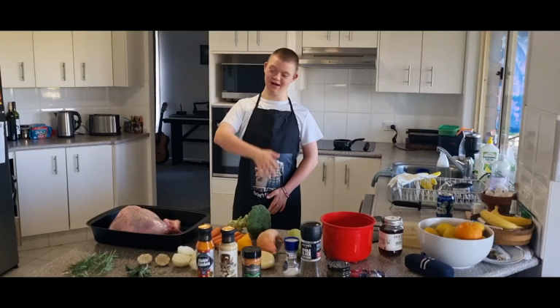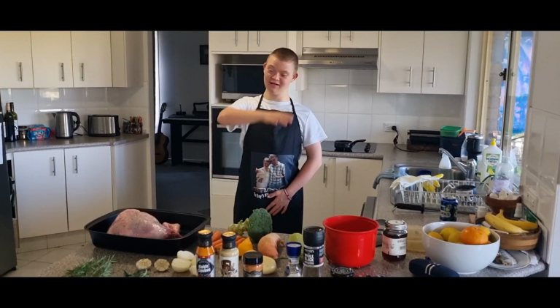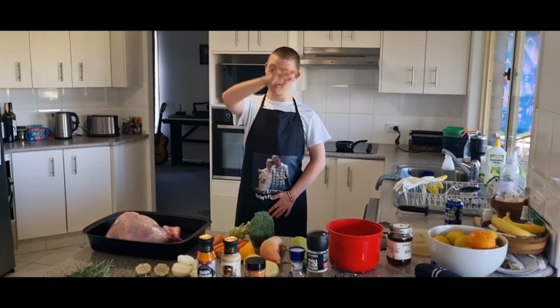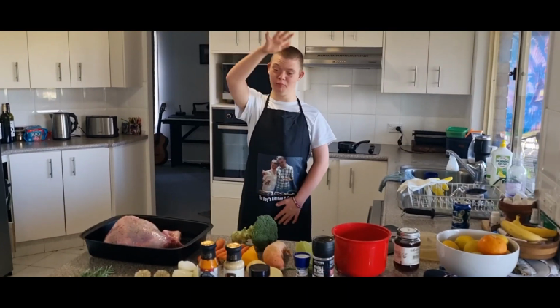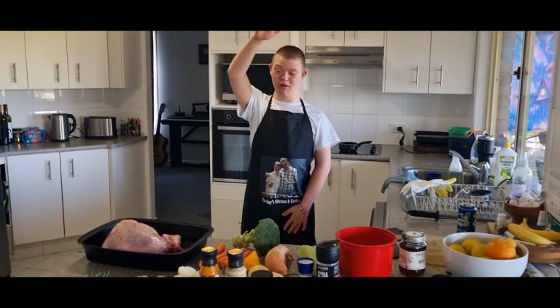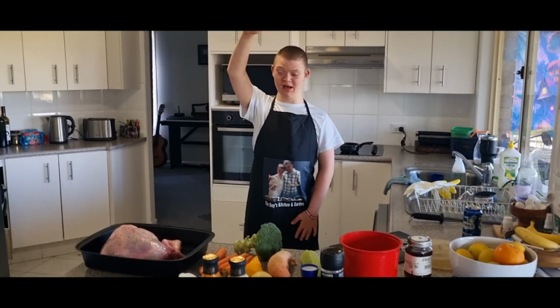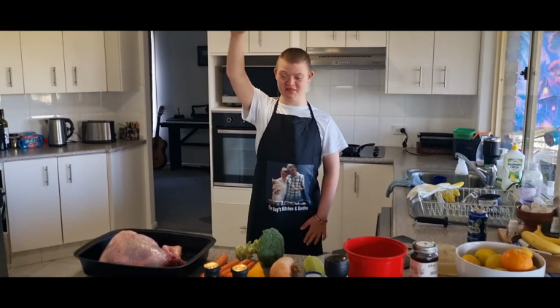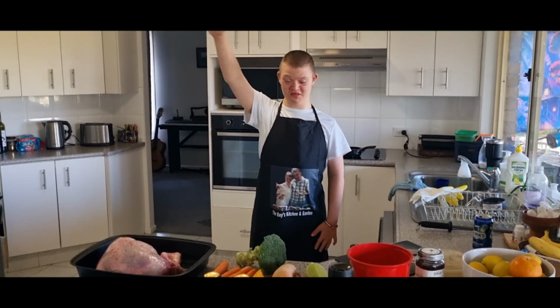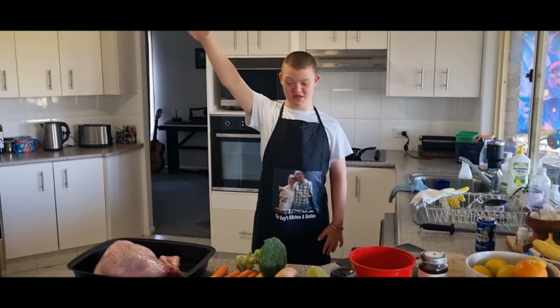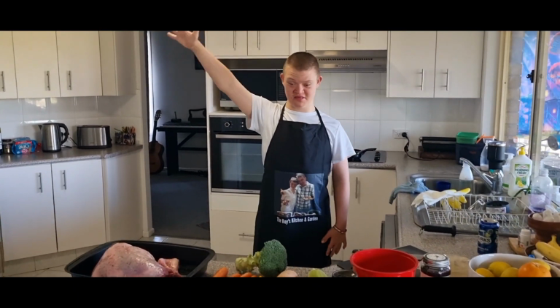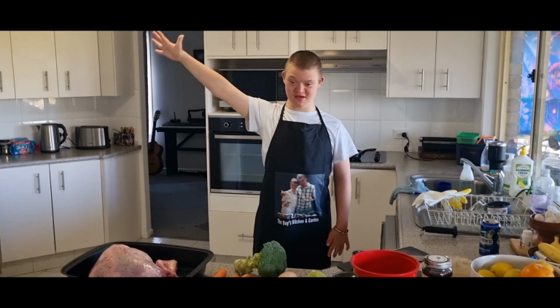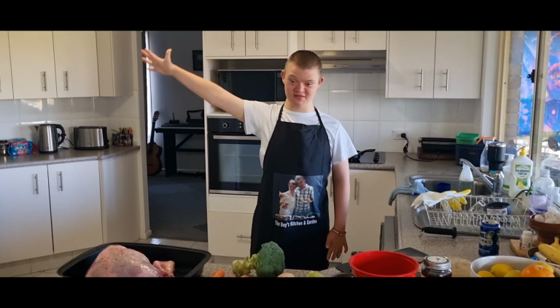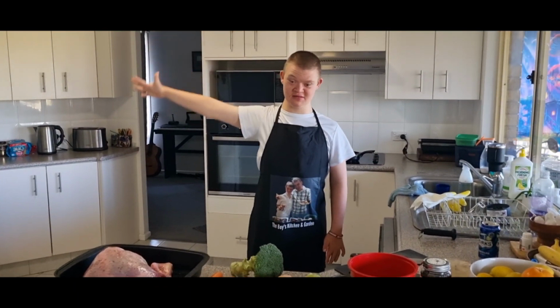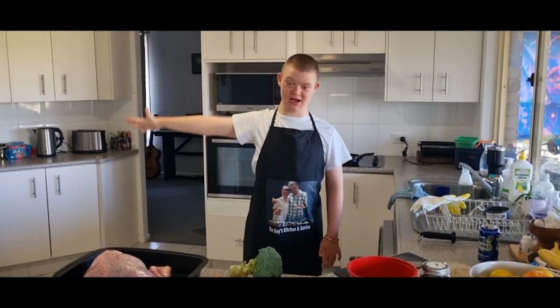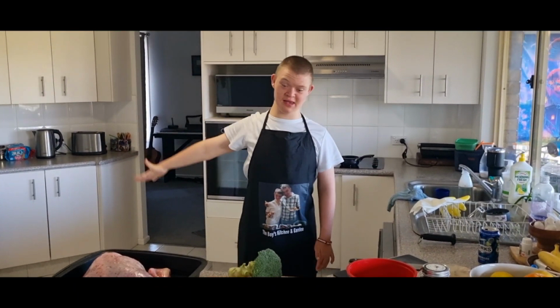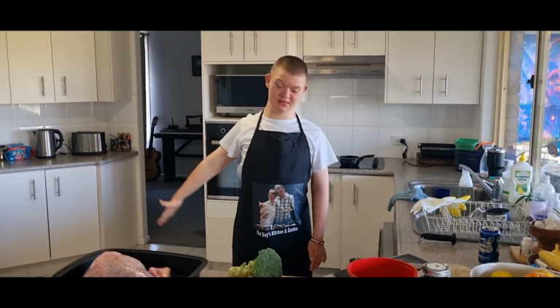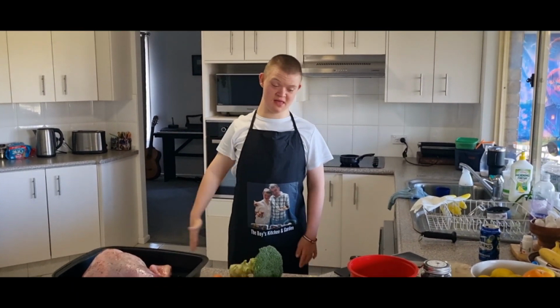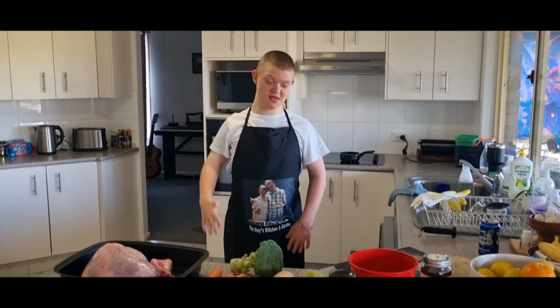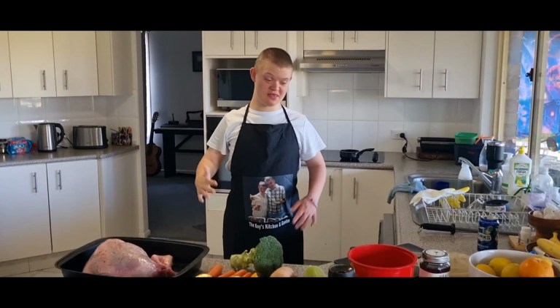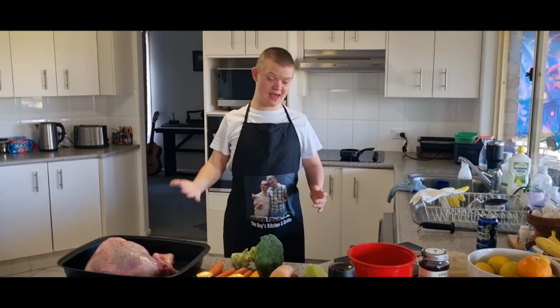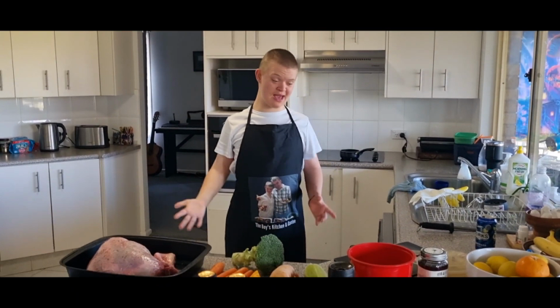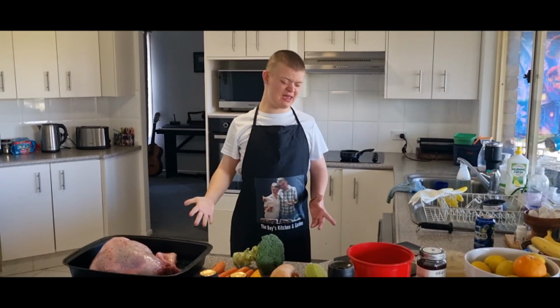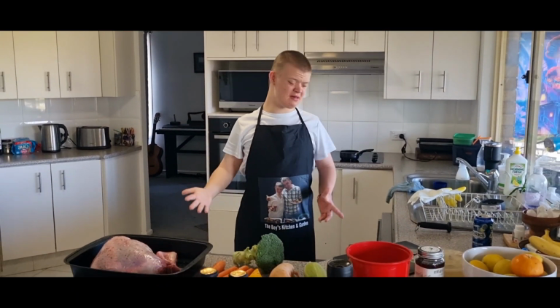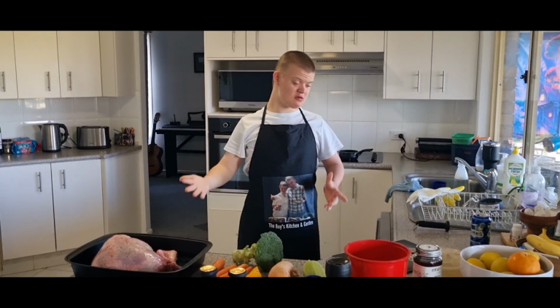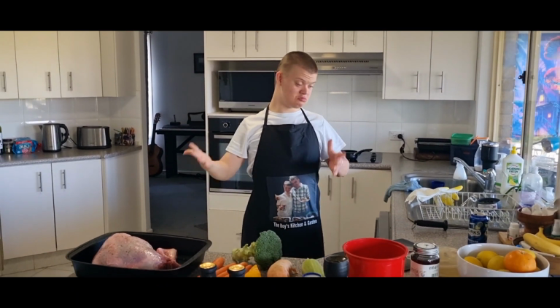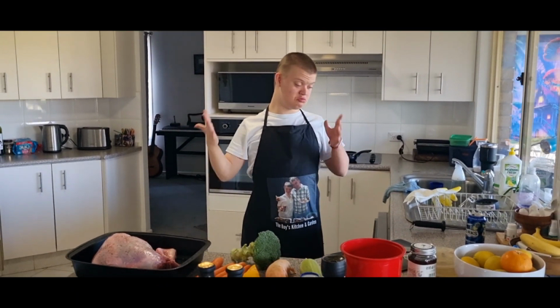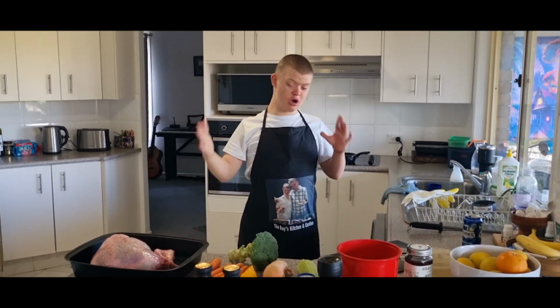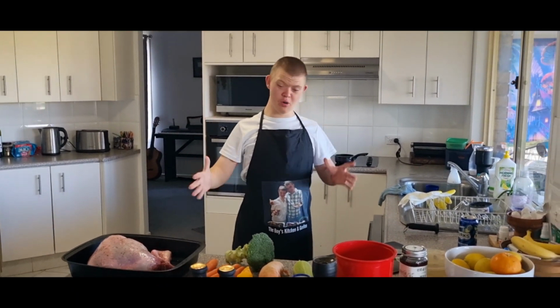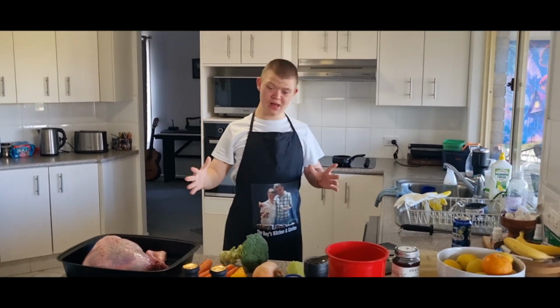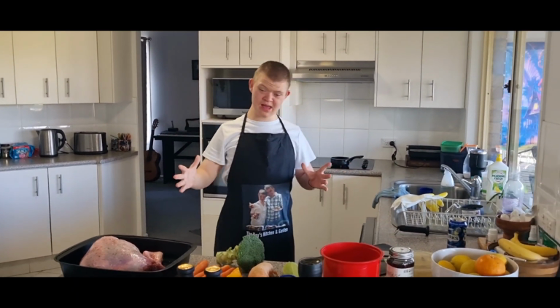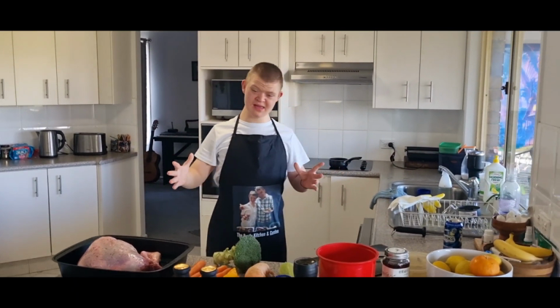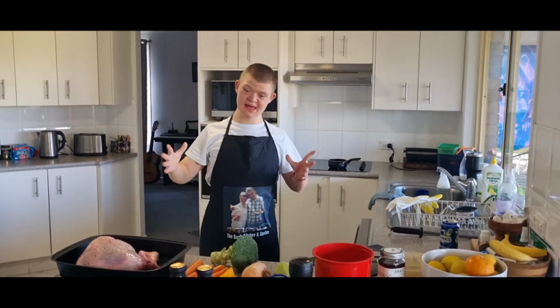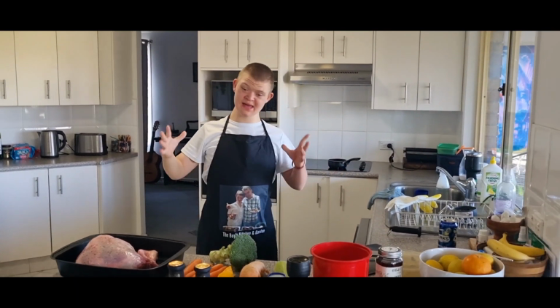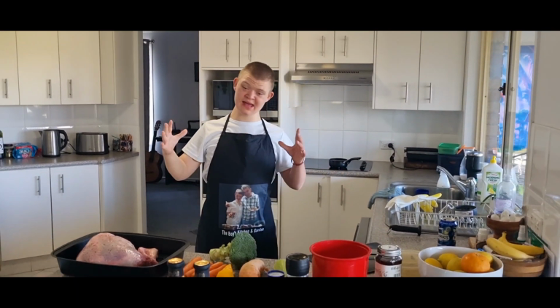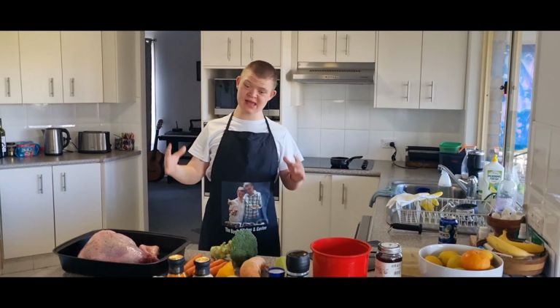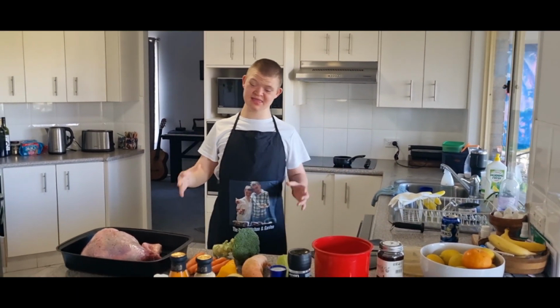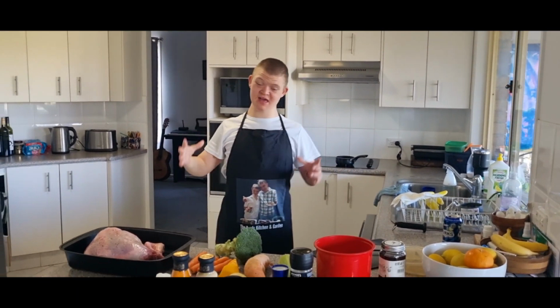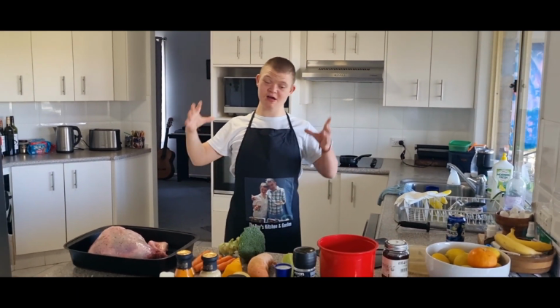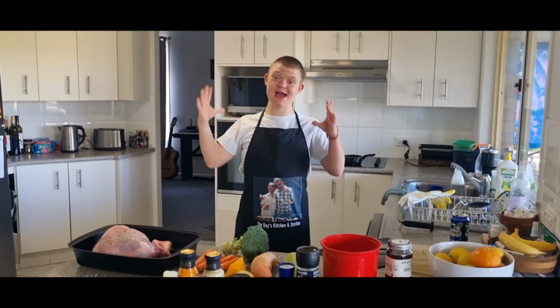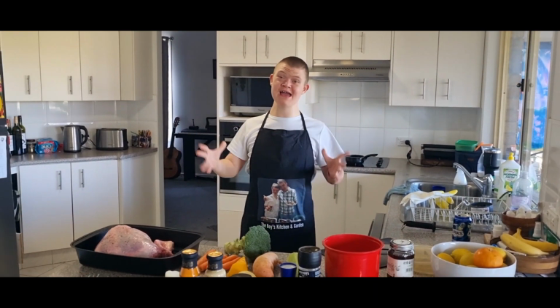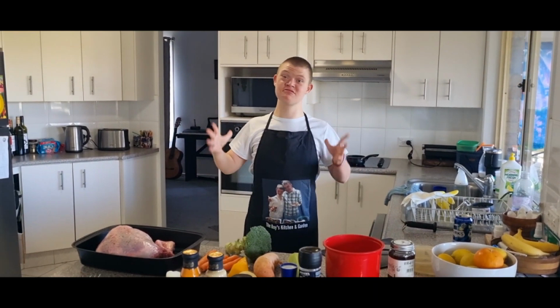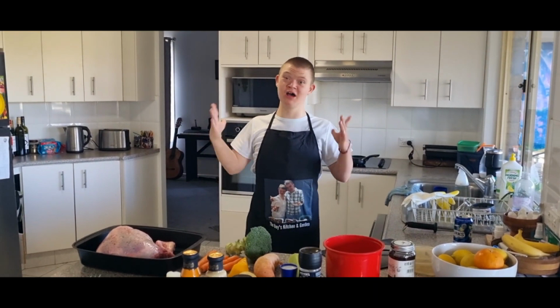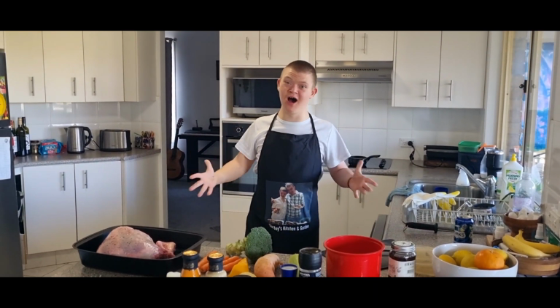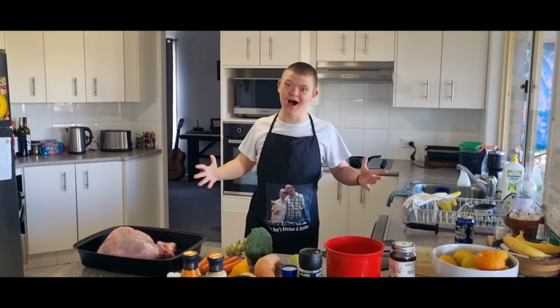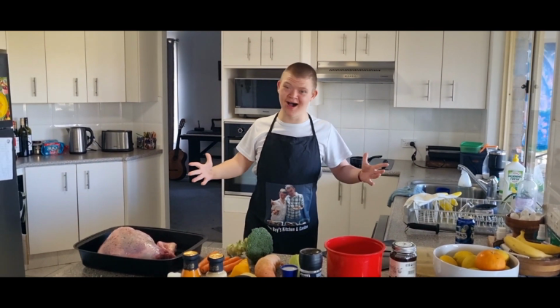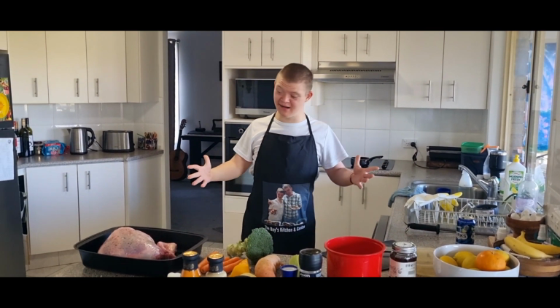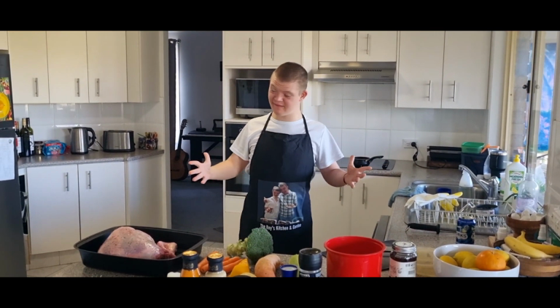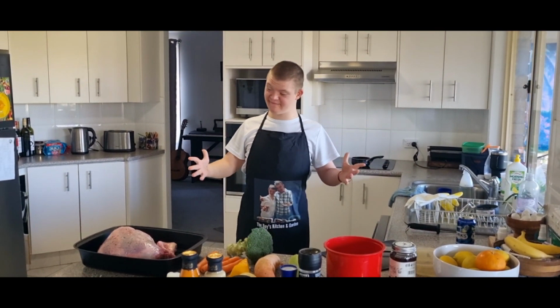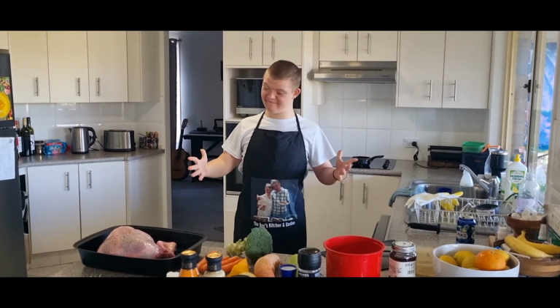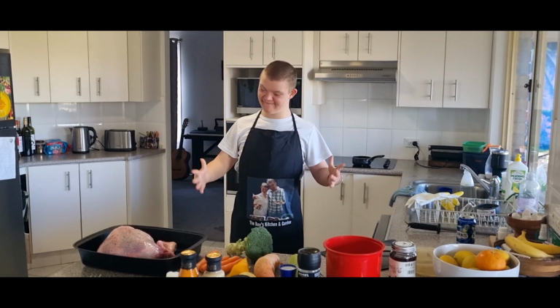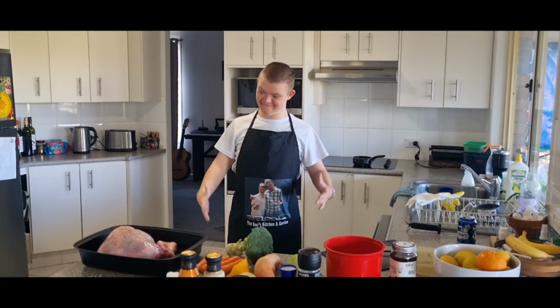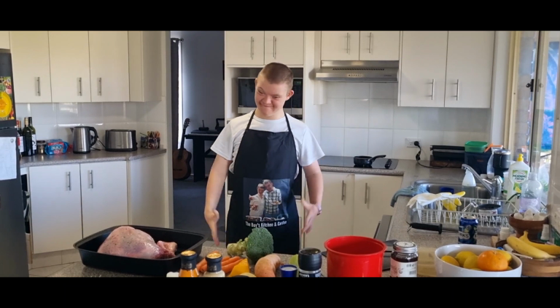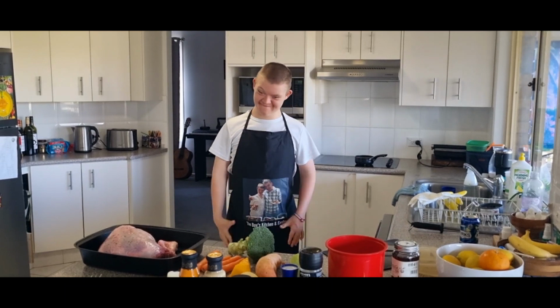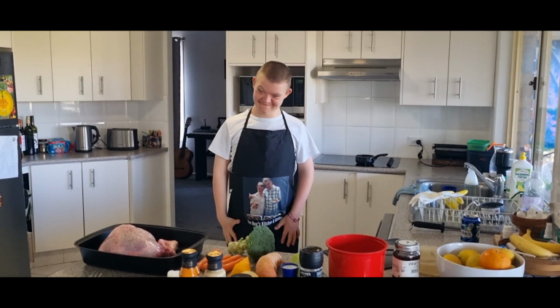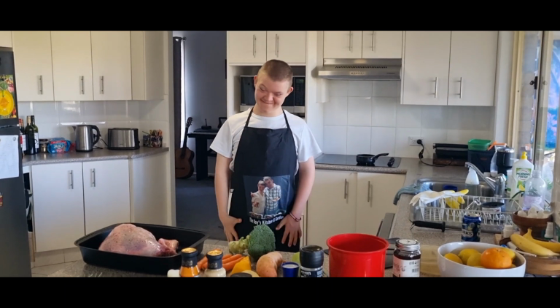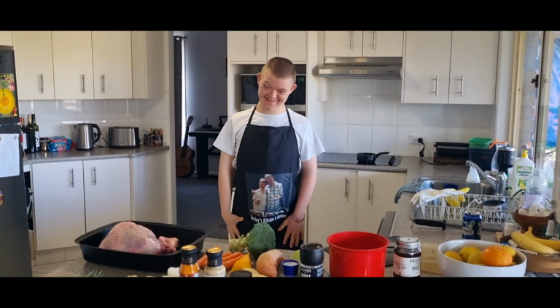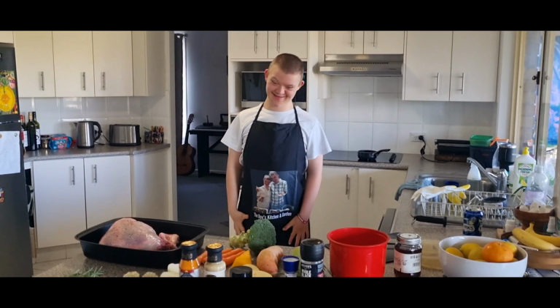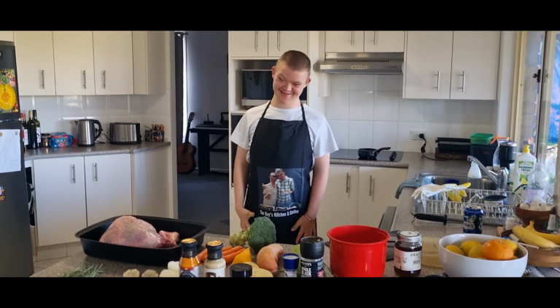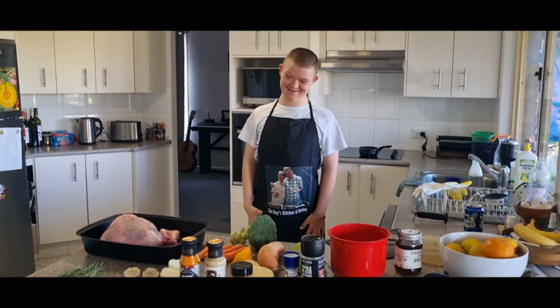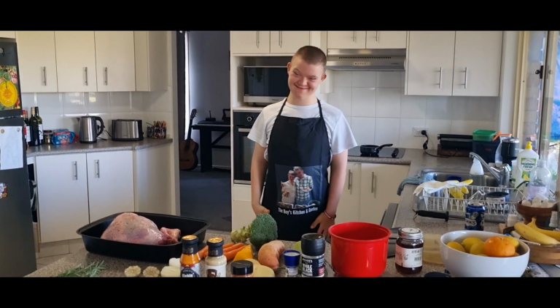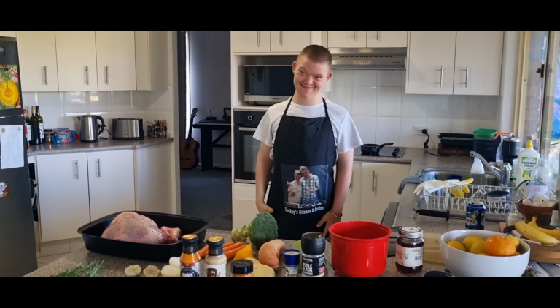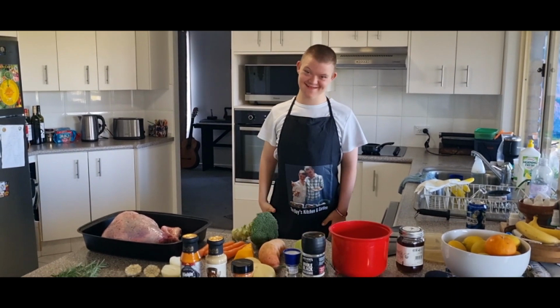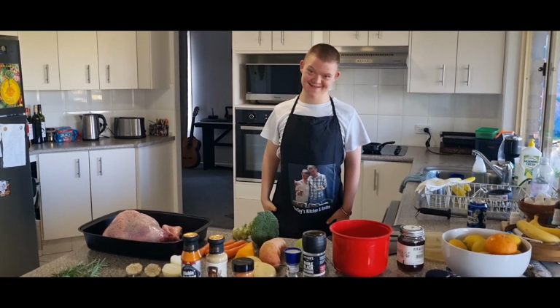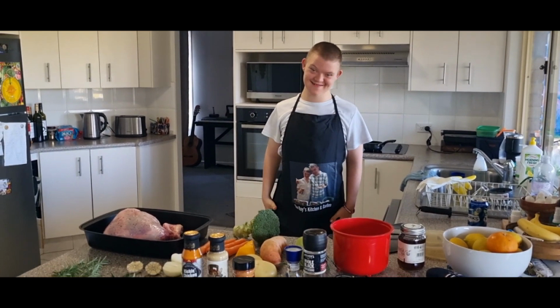Hello boys, this is Donny. Yesterday we went to the ECCA!